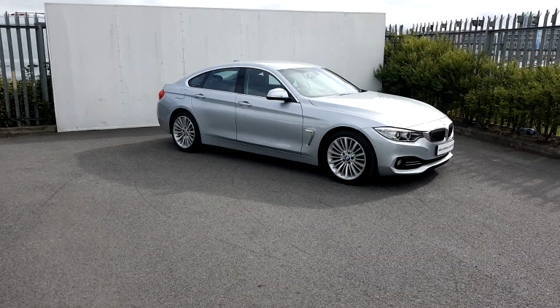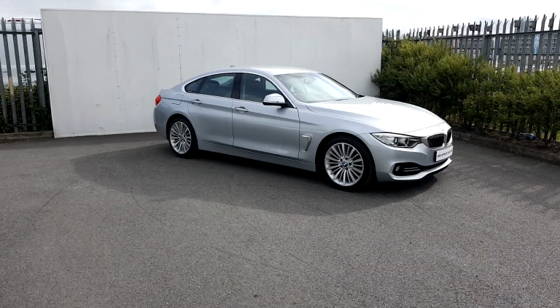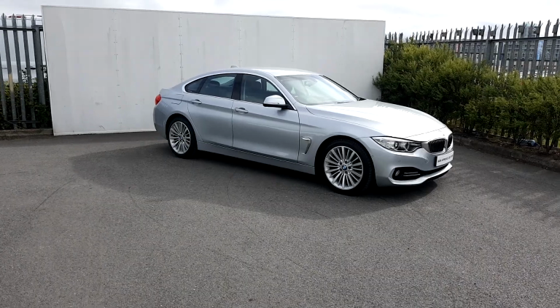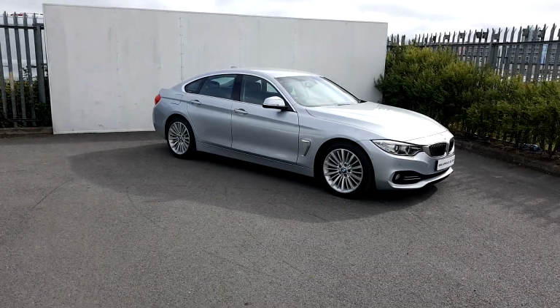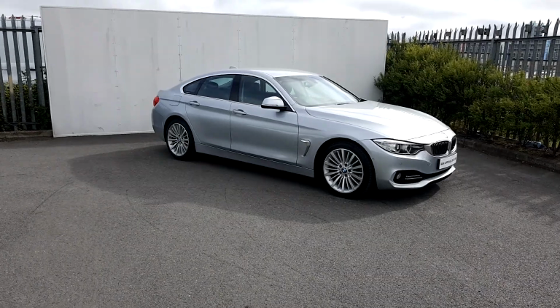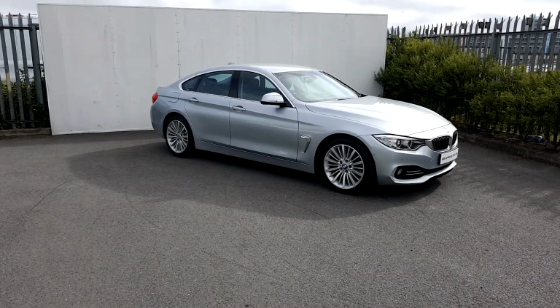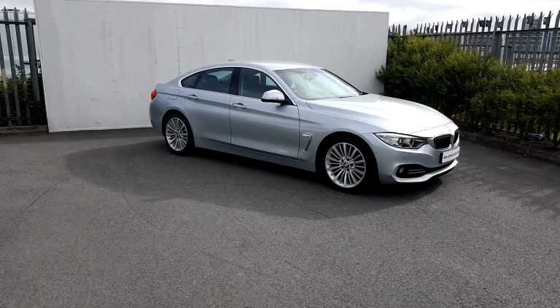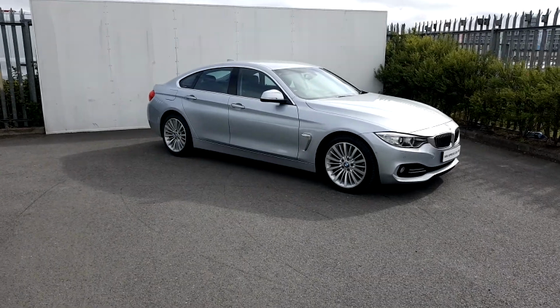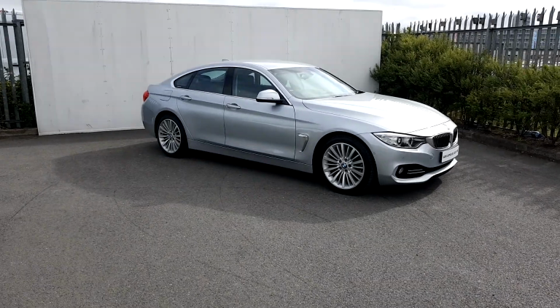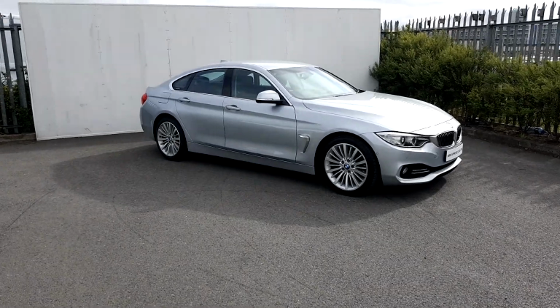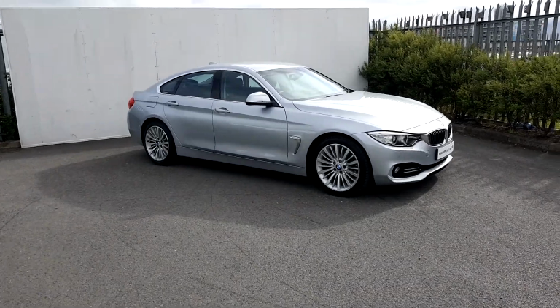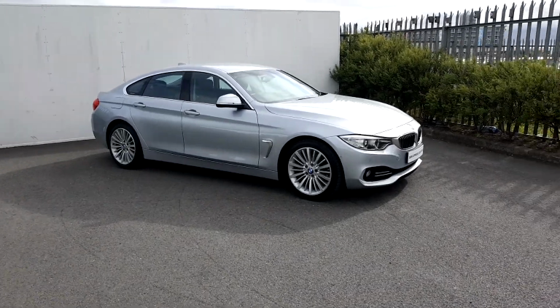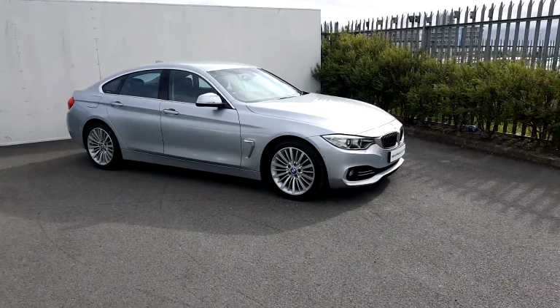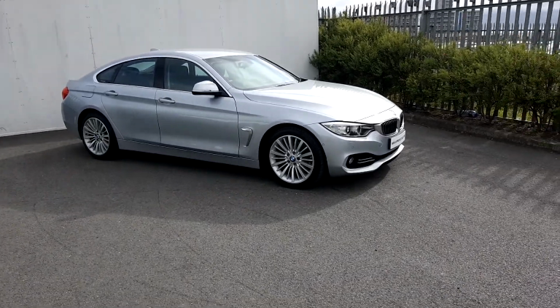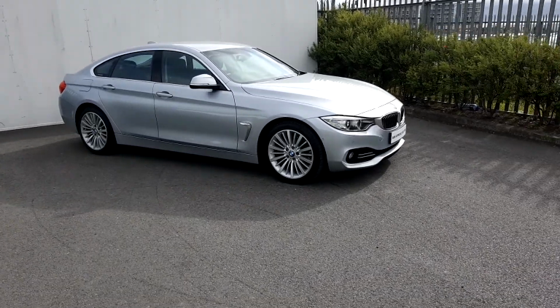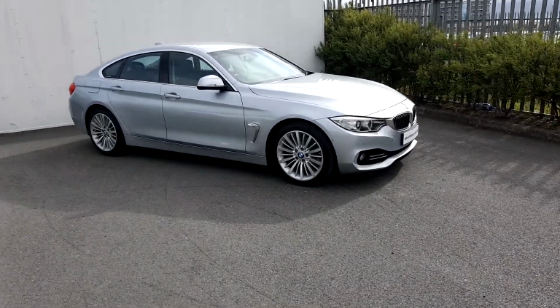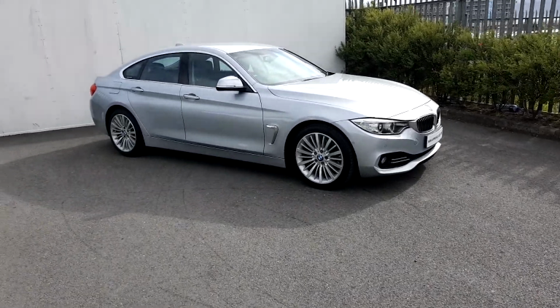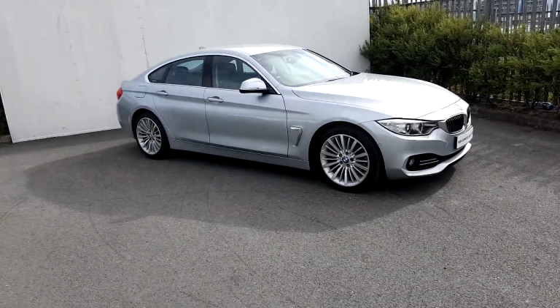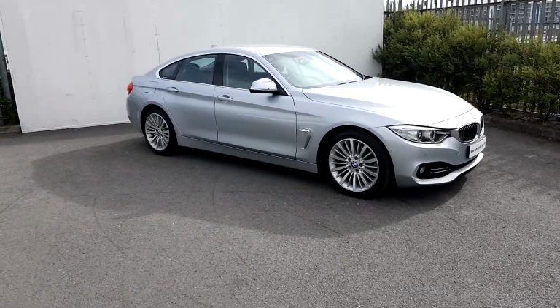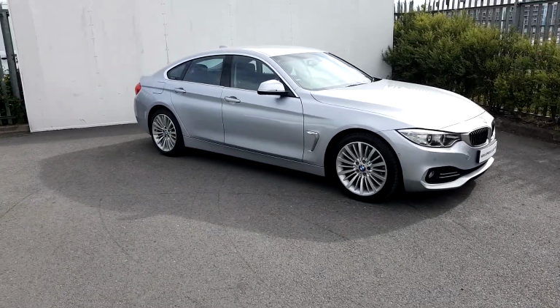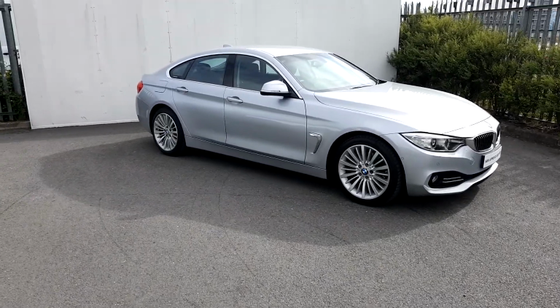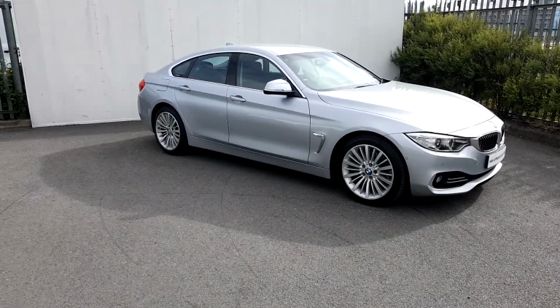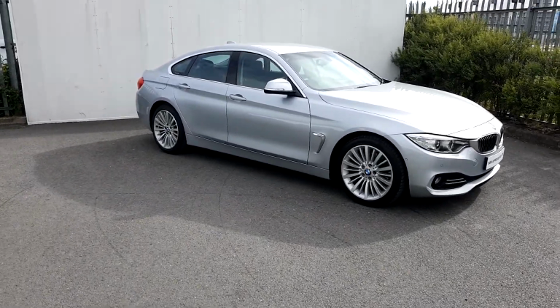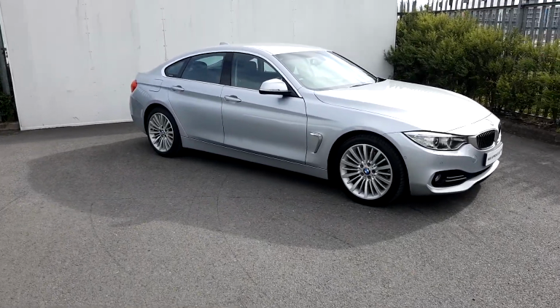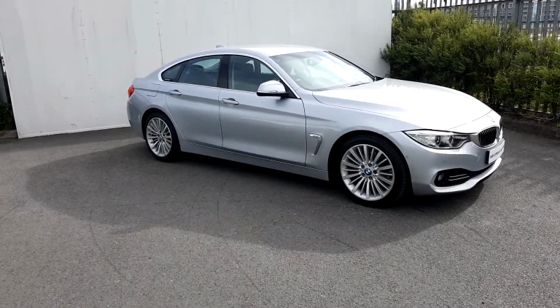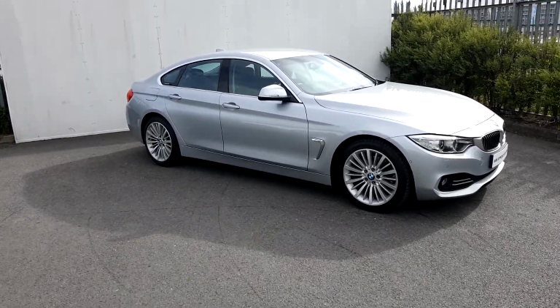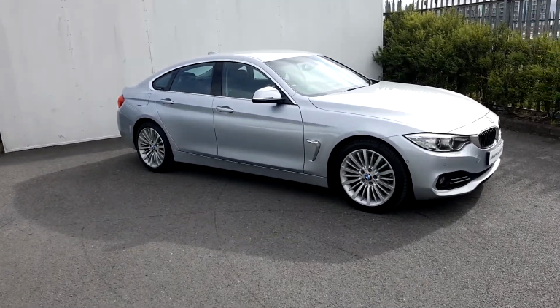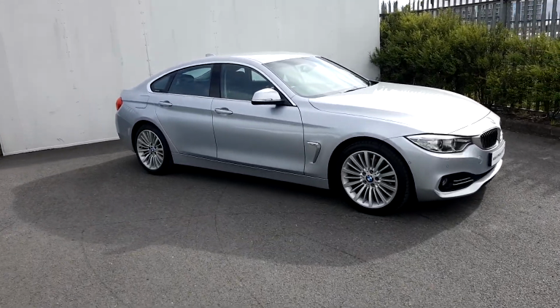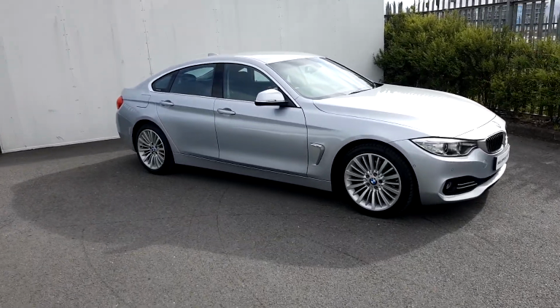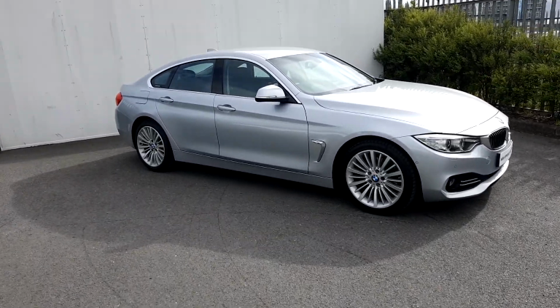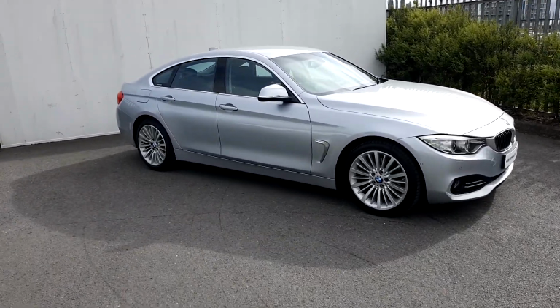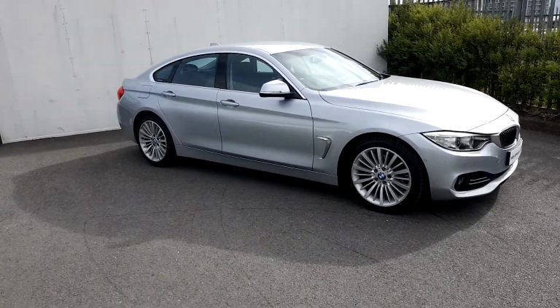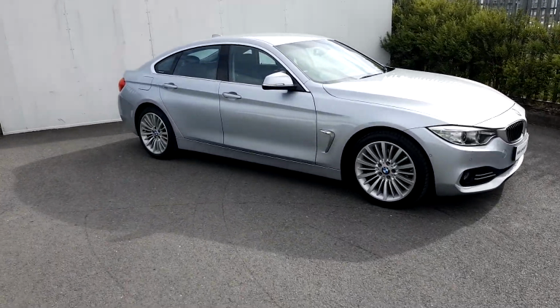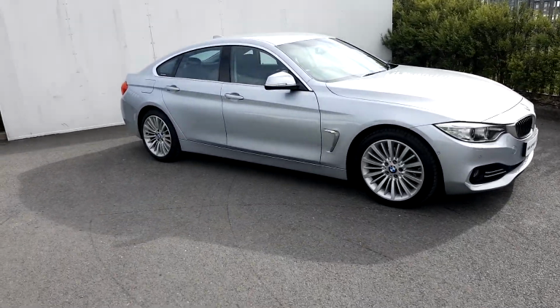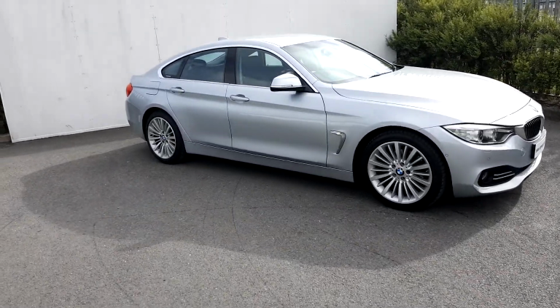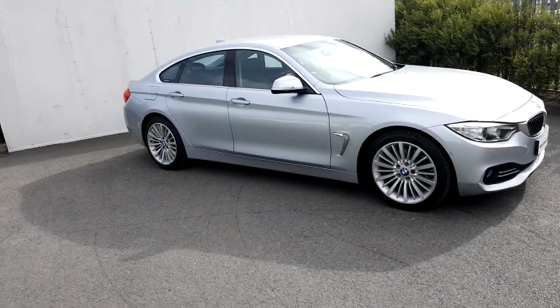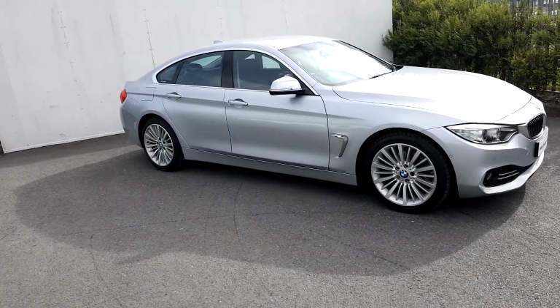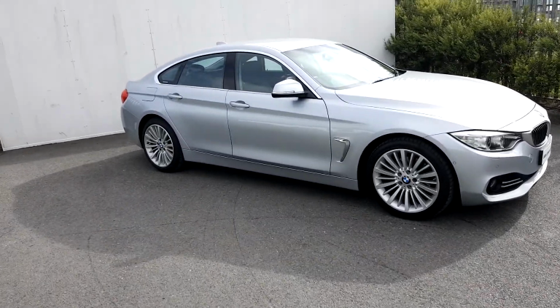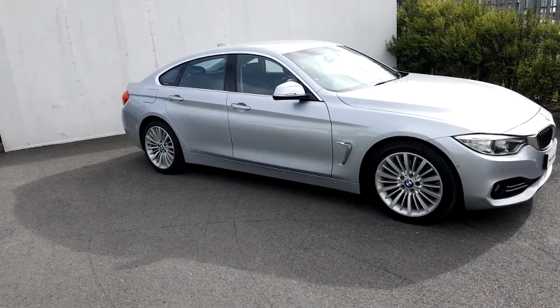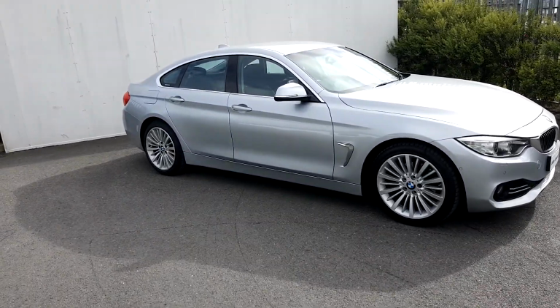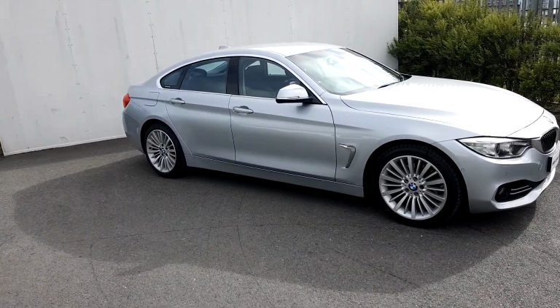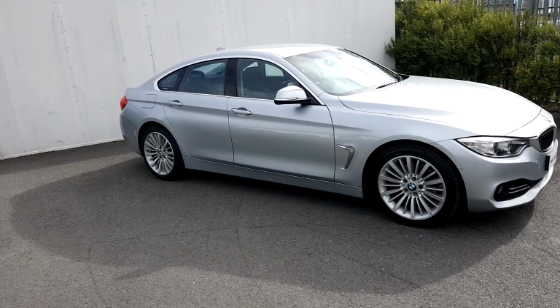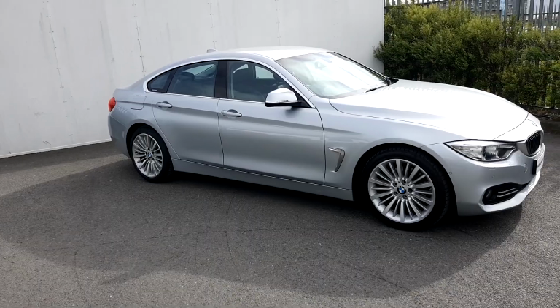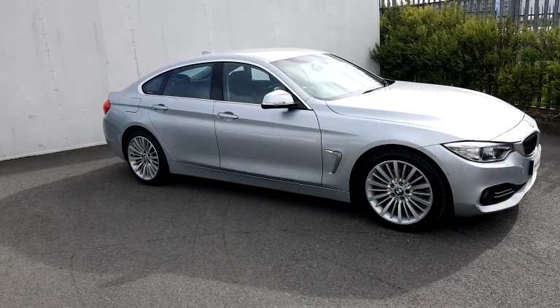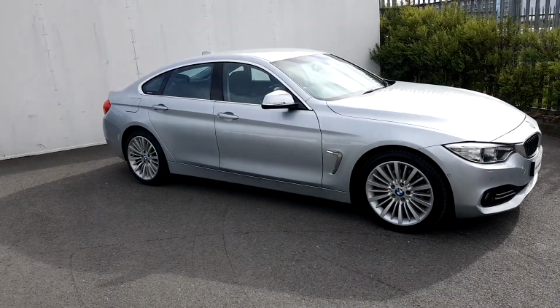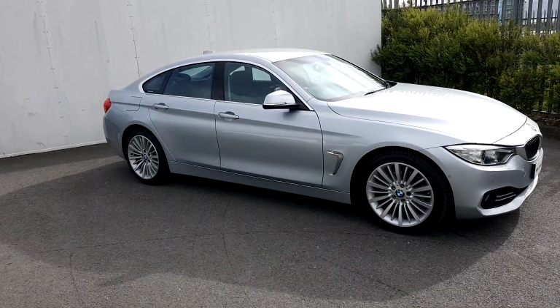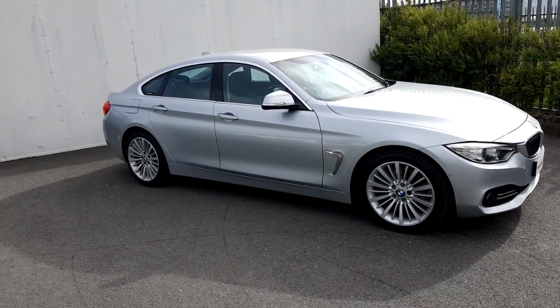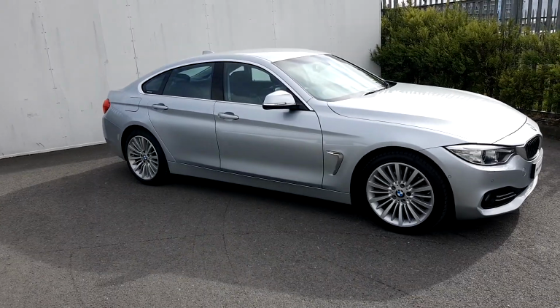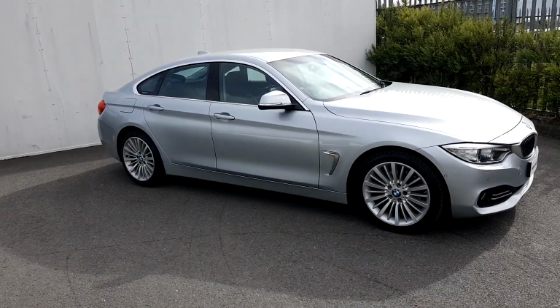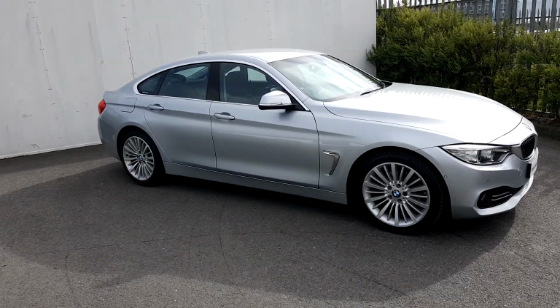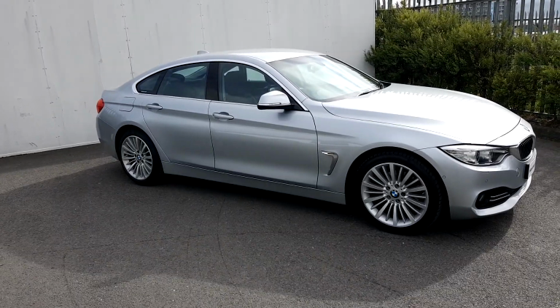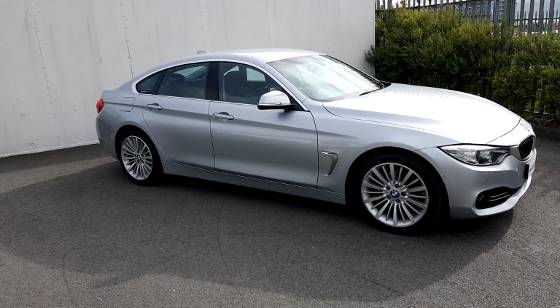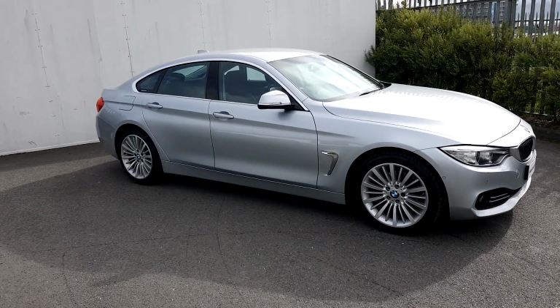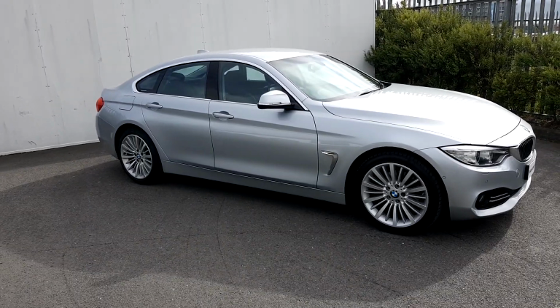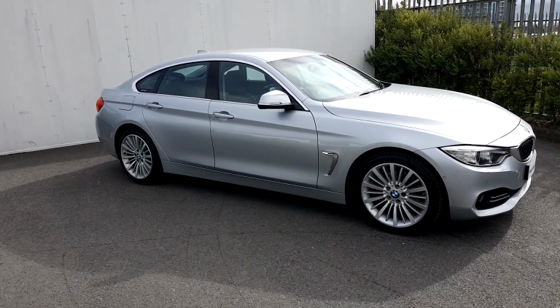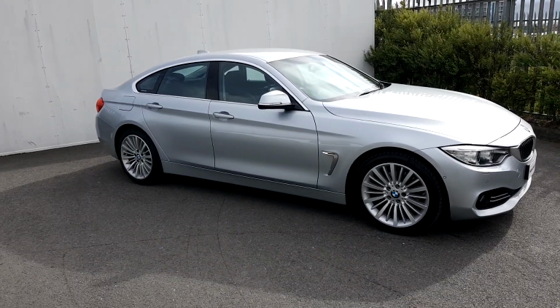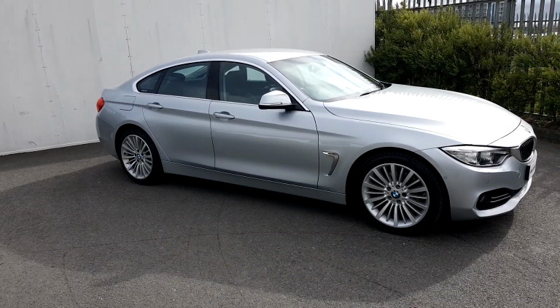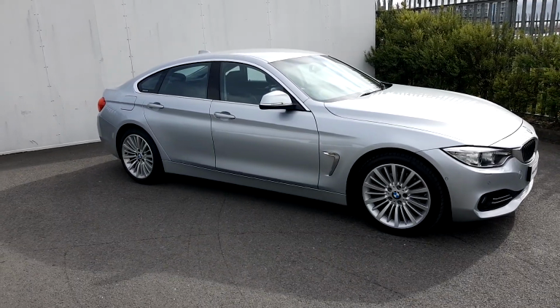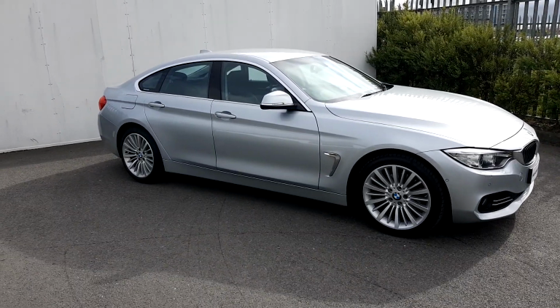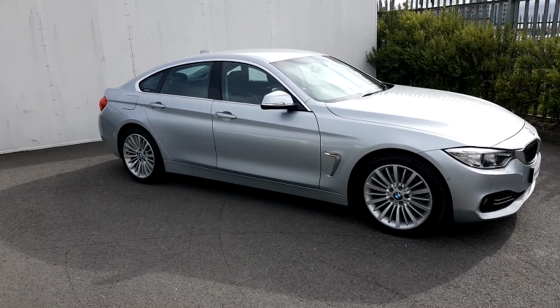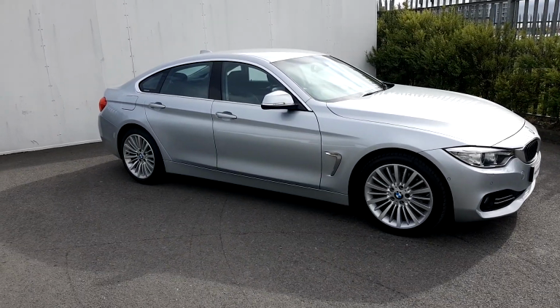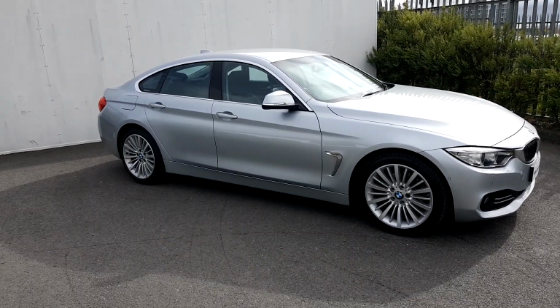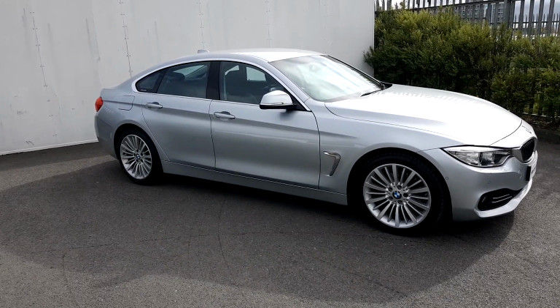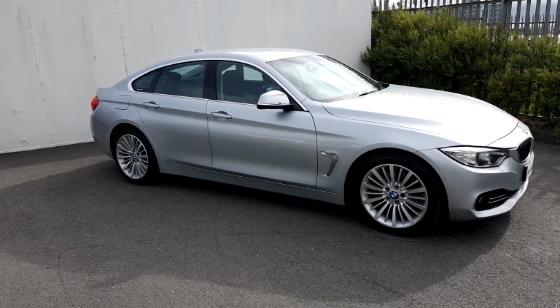Hi everybody, this is Suzanne here from JoeDuffUBMW. Today we are having a look at the 420D Grand Coupe and the colour is Glacier Silver.